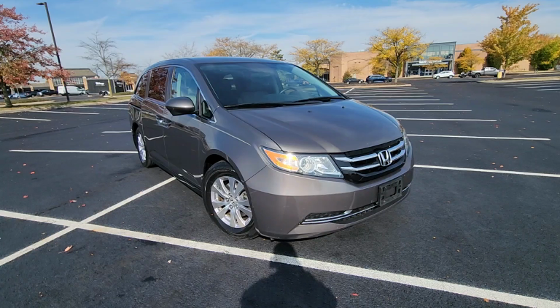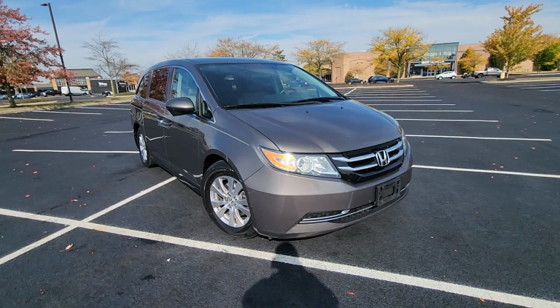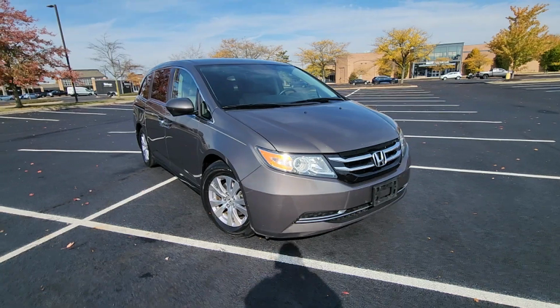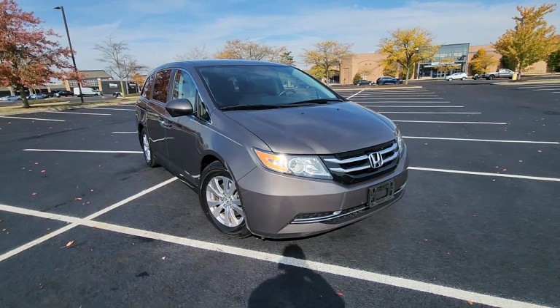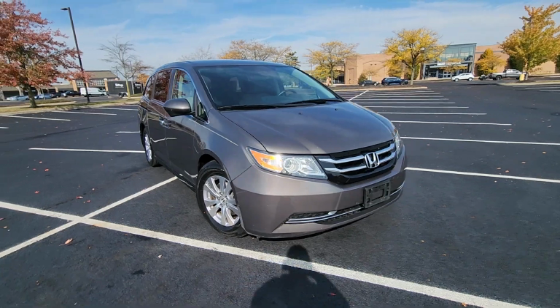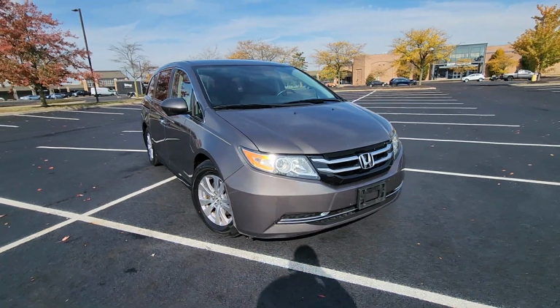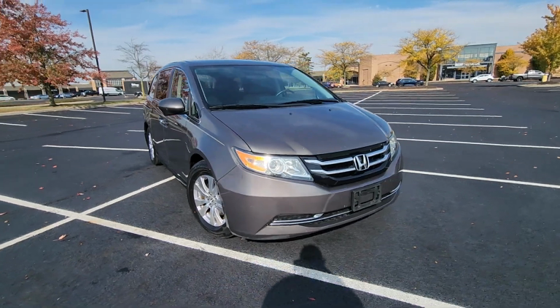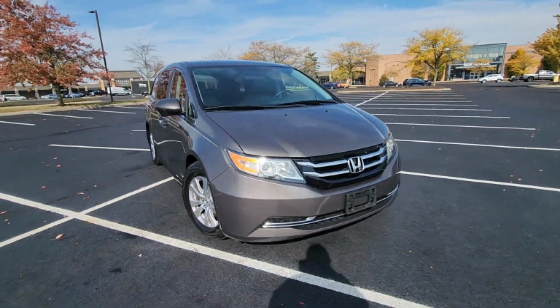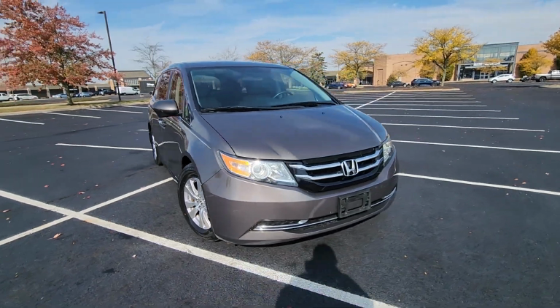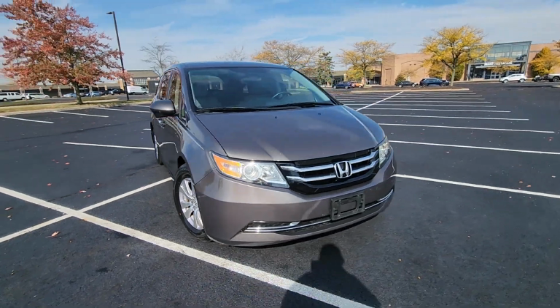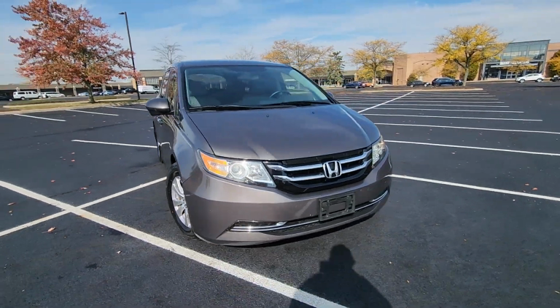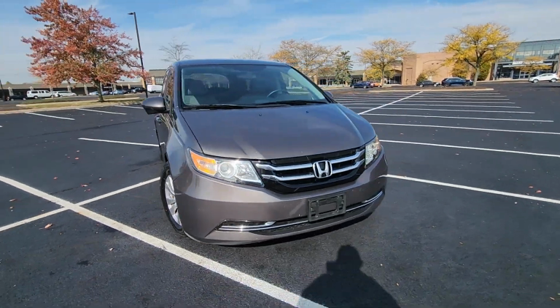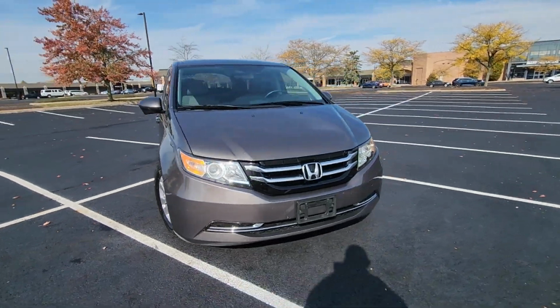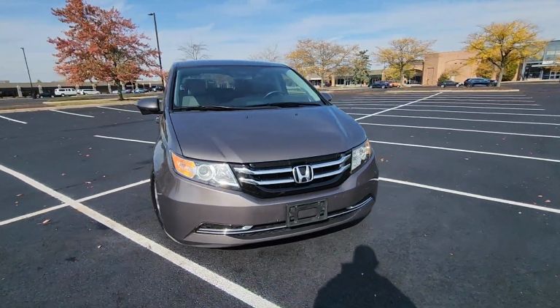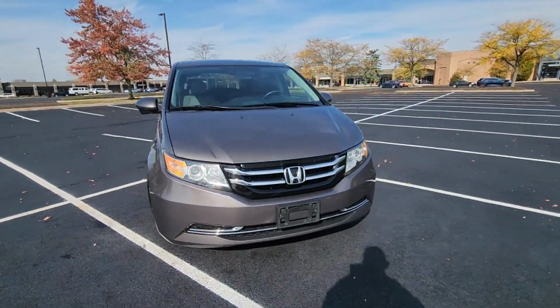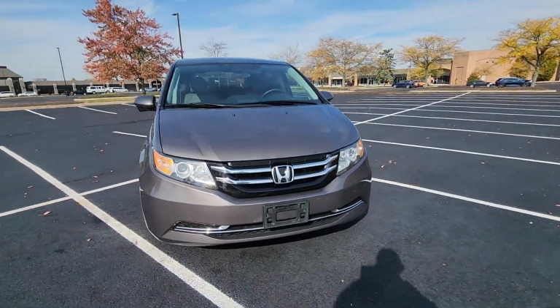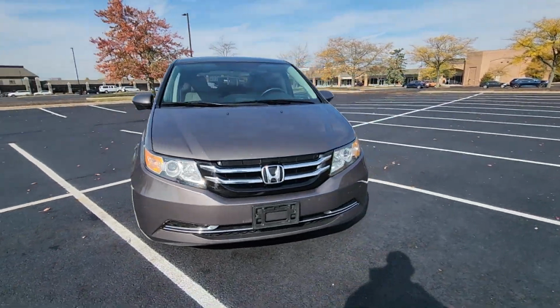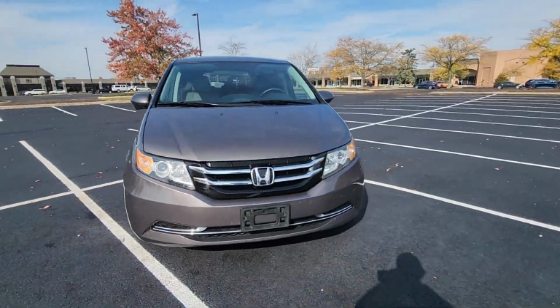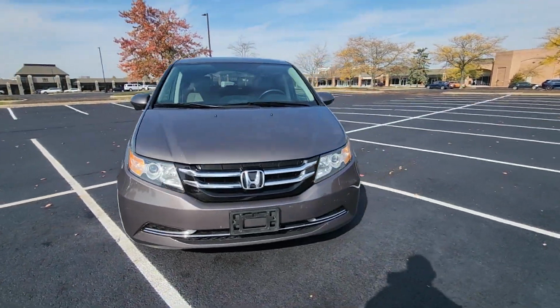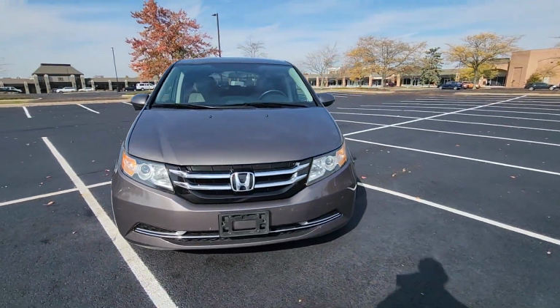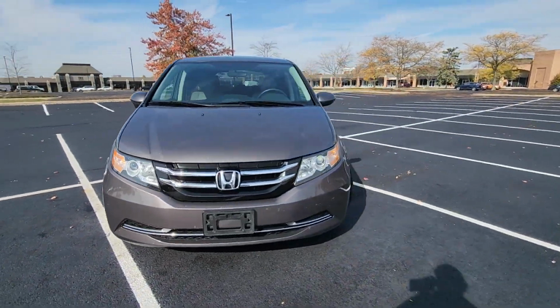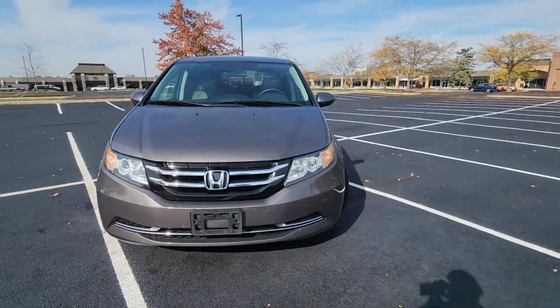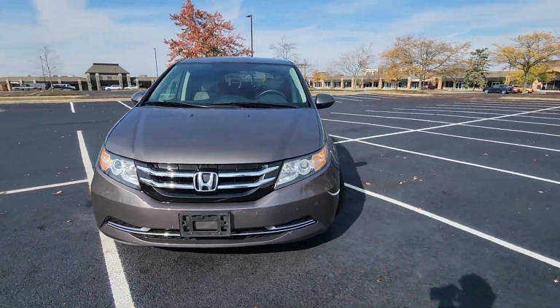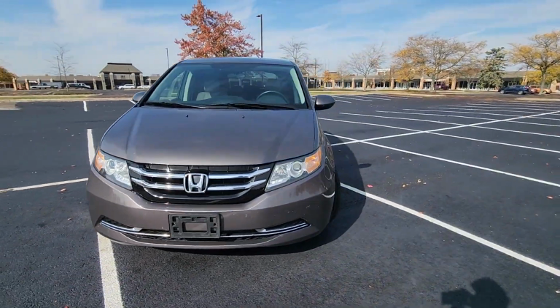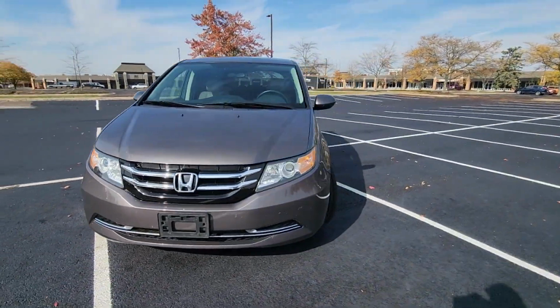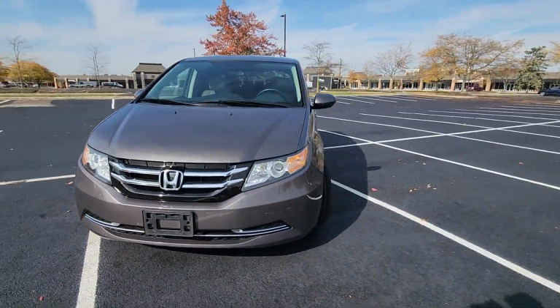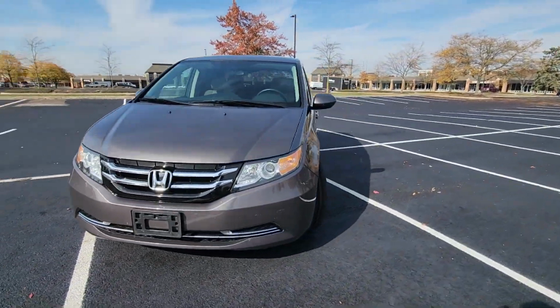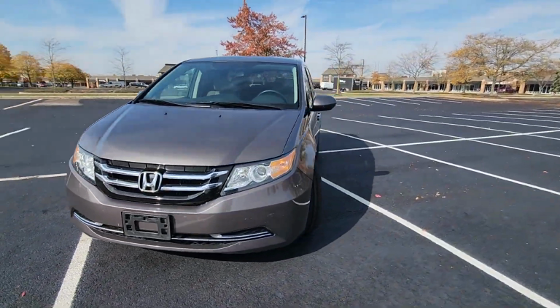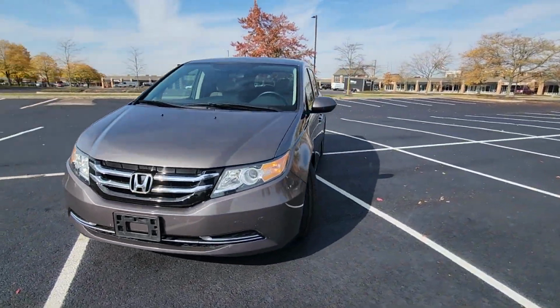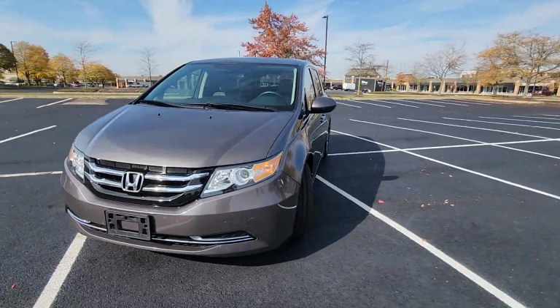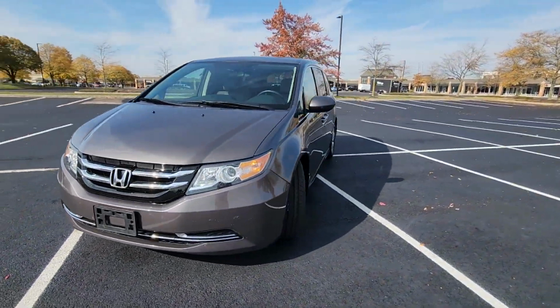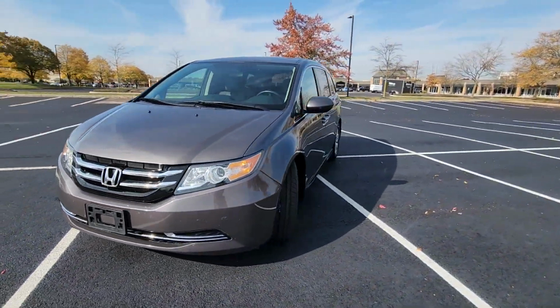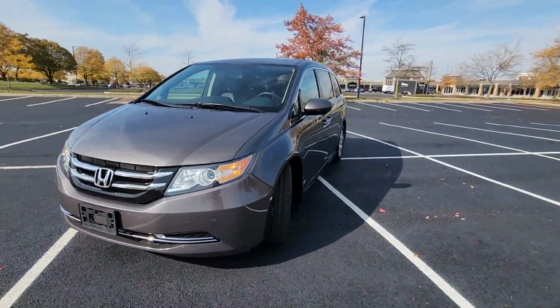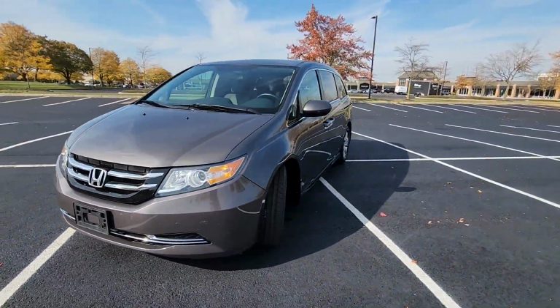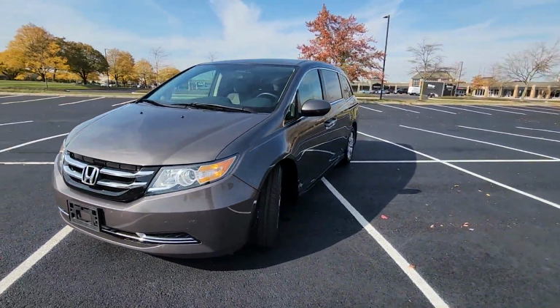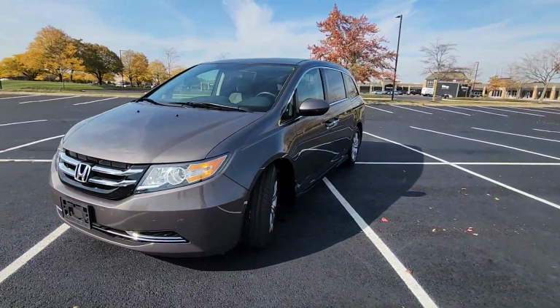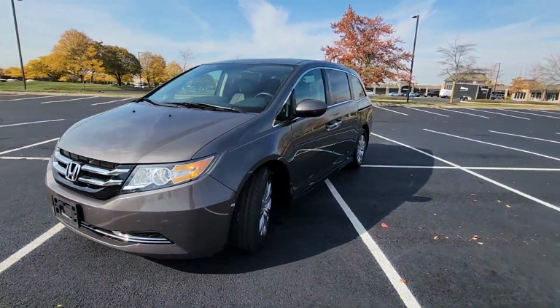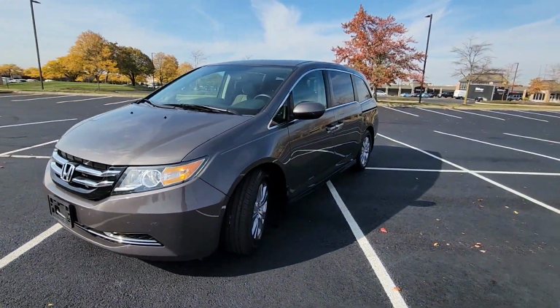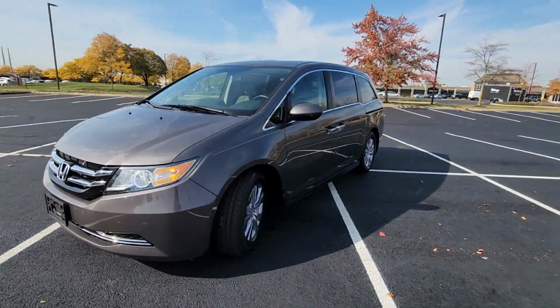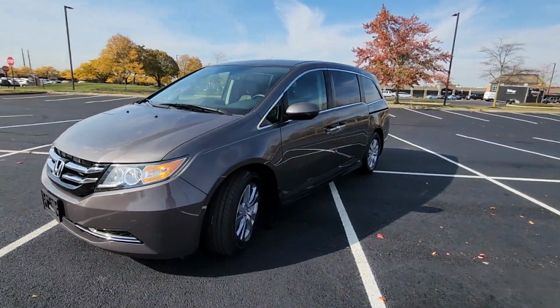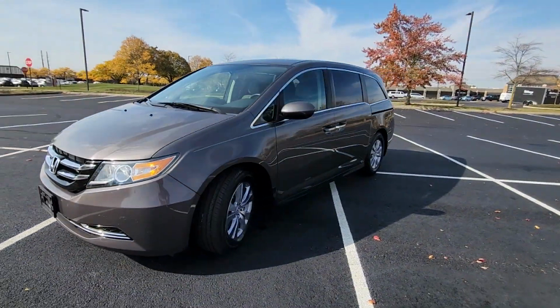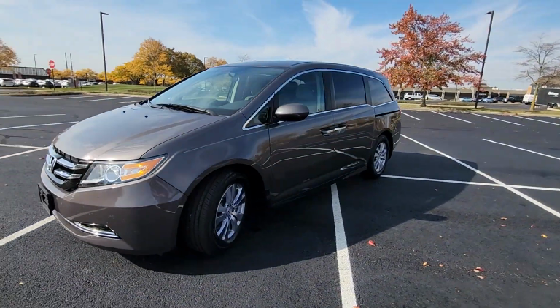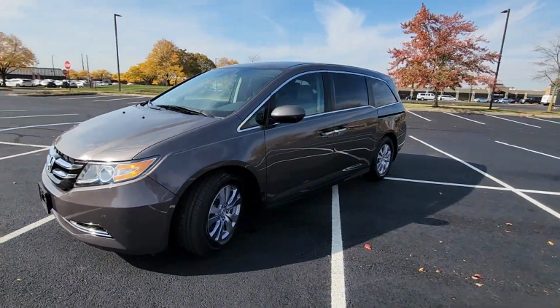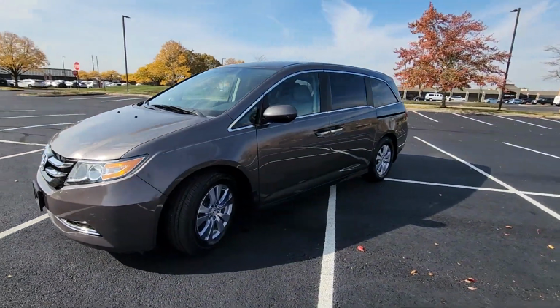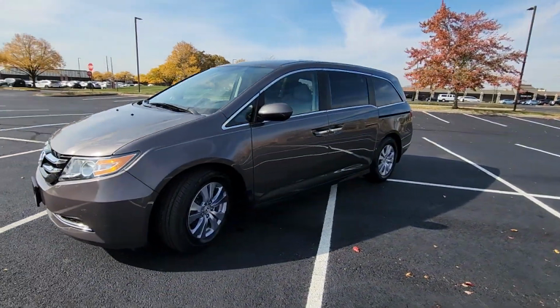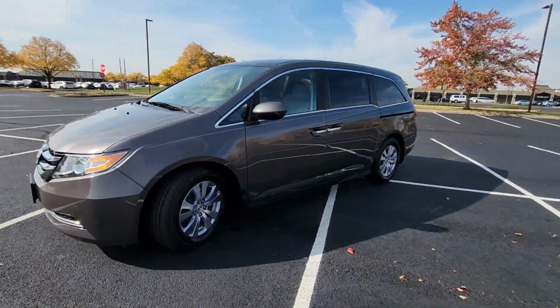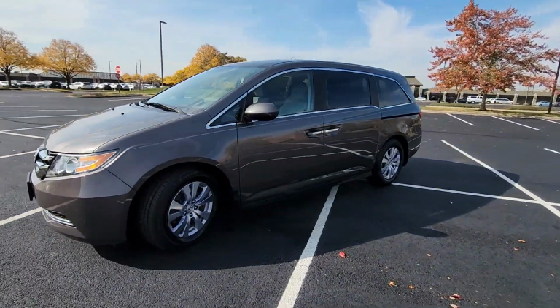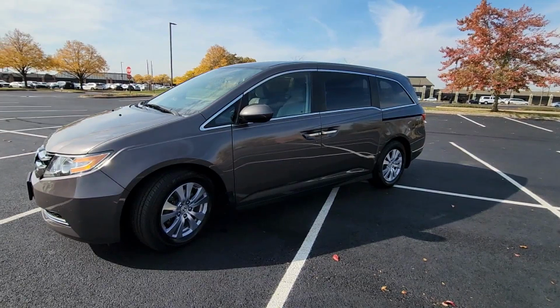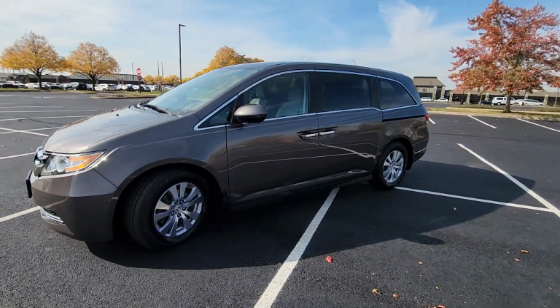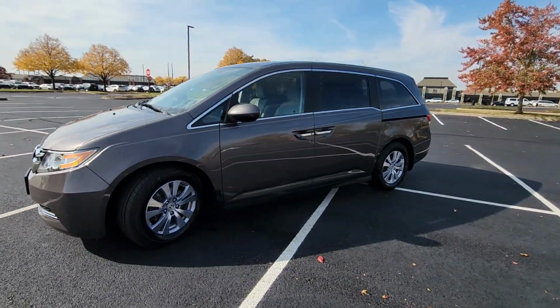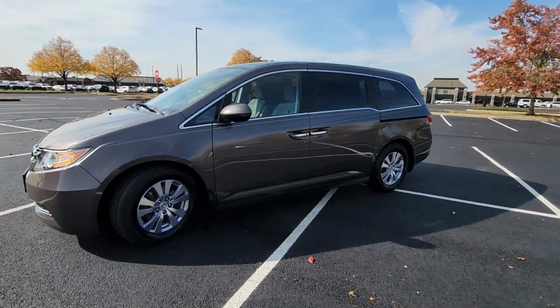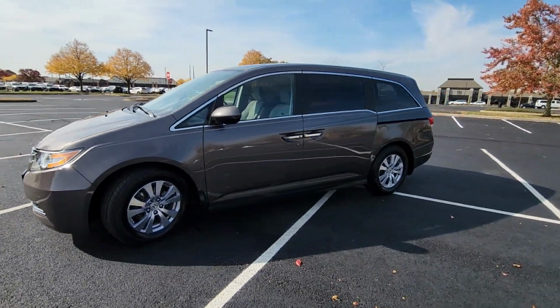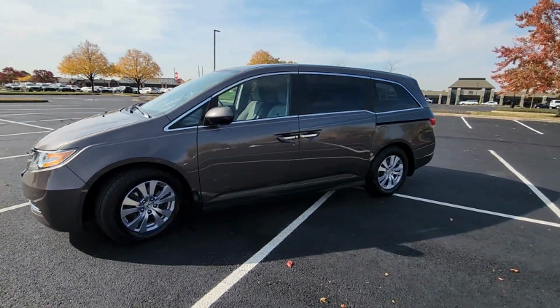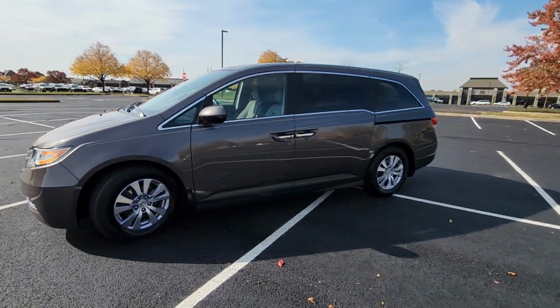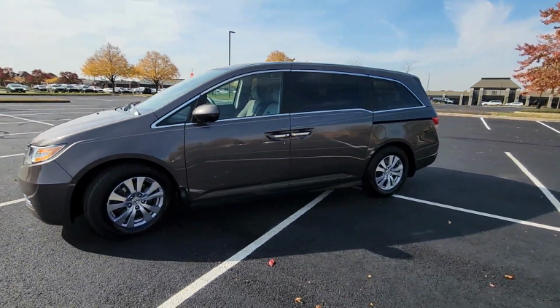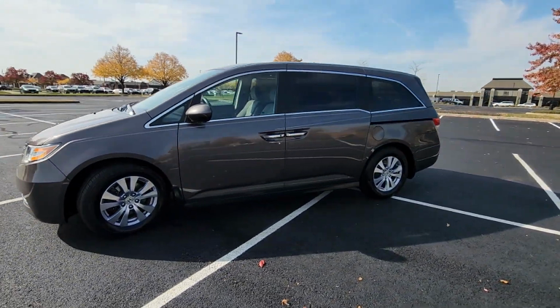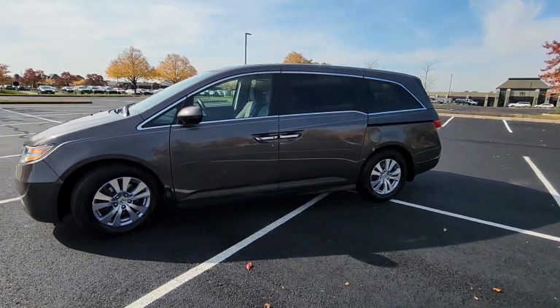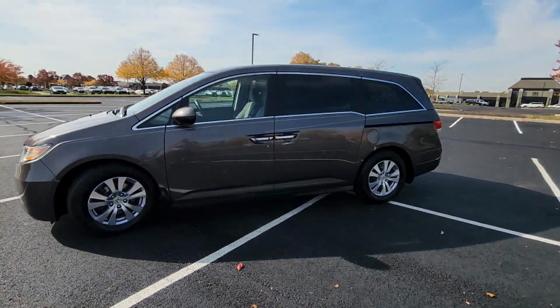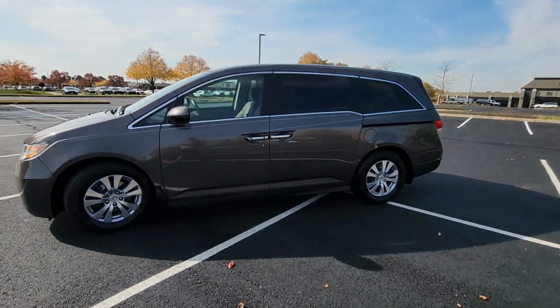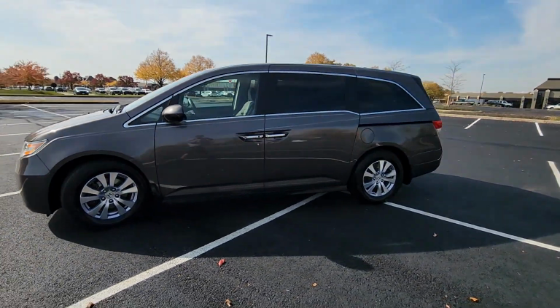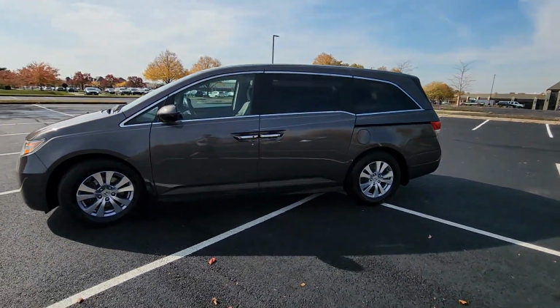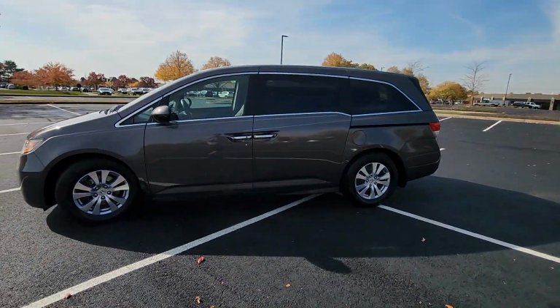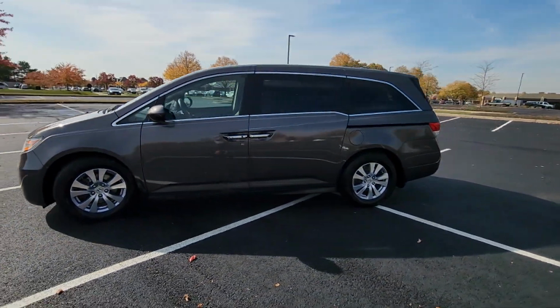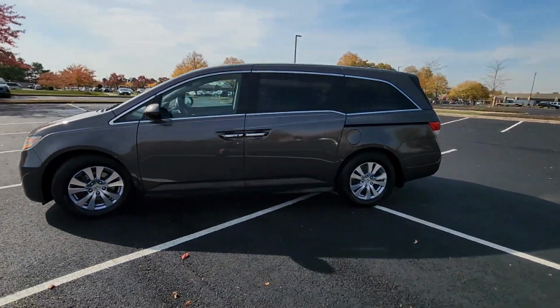2017 Honda Odyssey. This minivan delivers safety and comfort to its passengers.